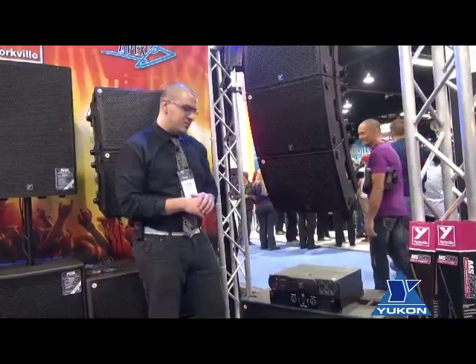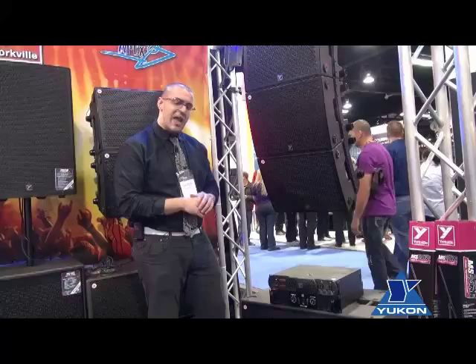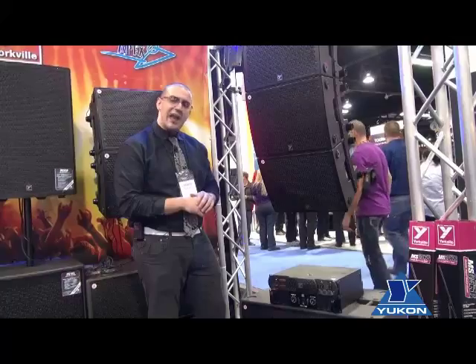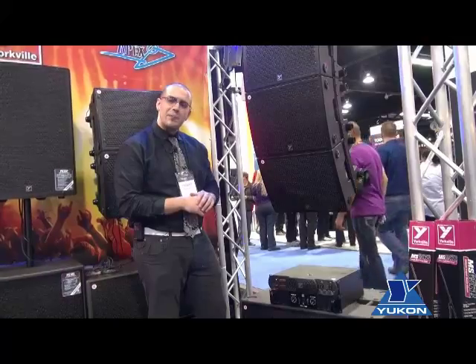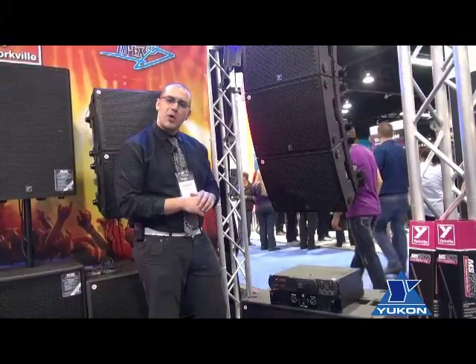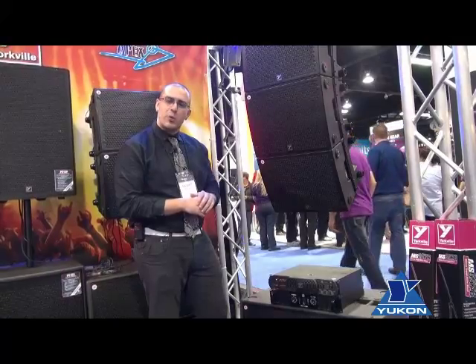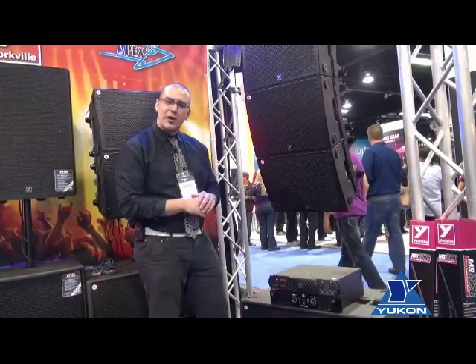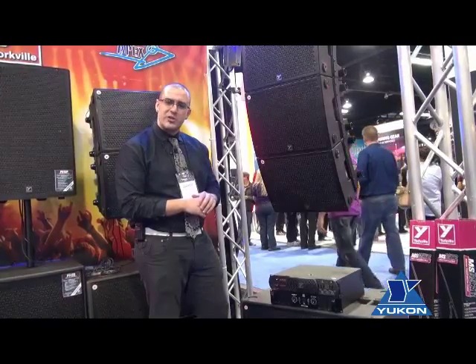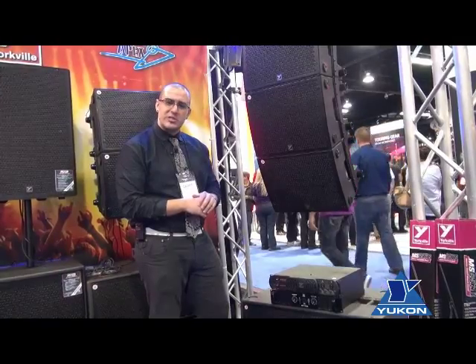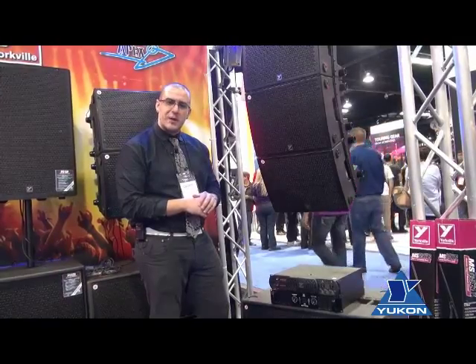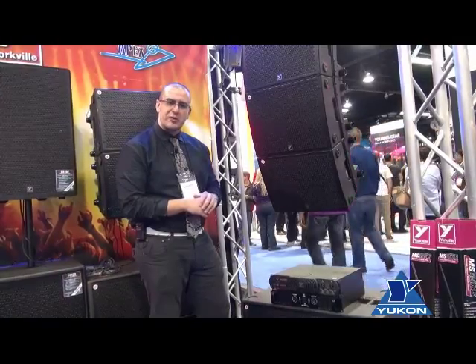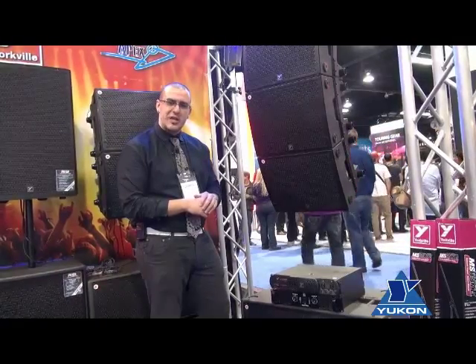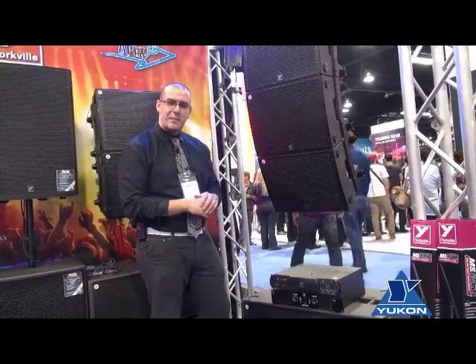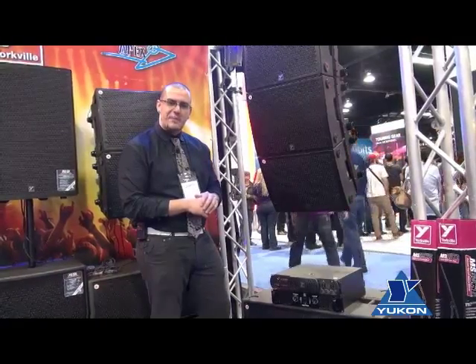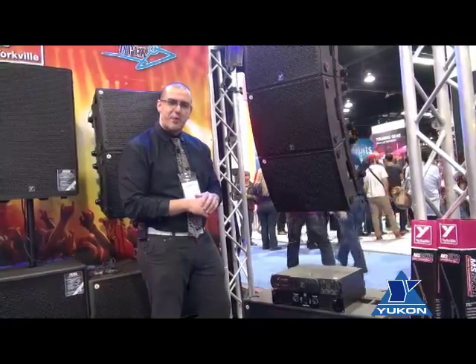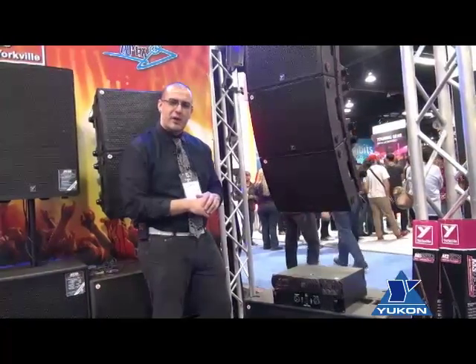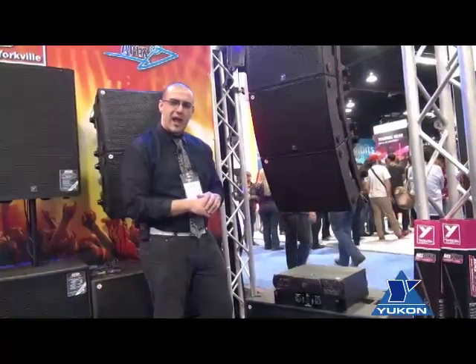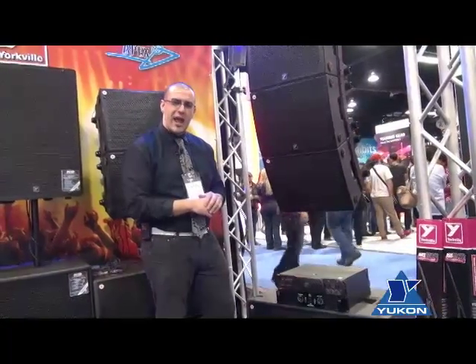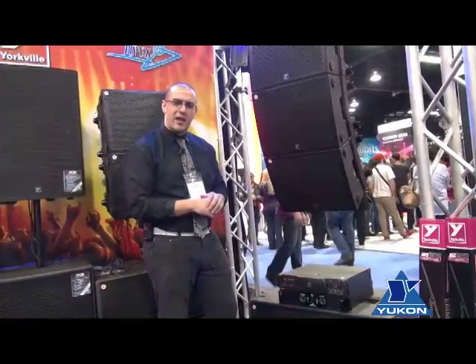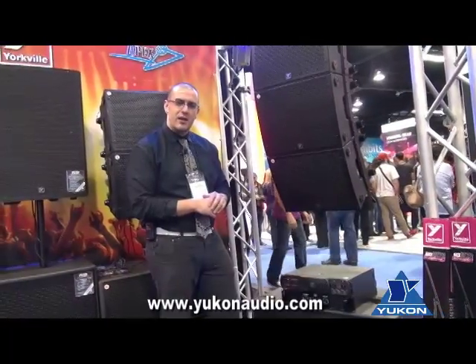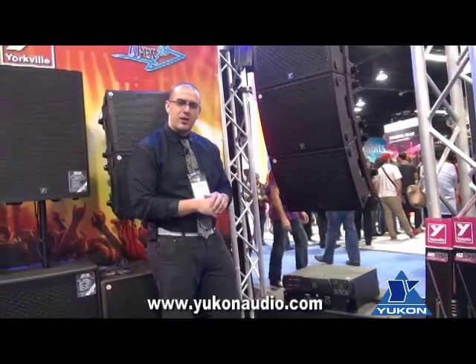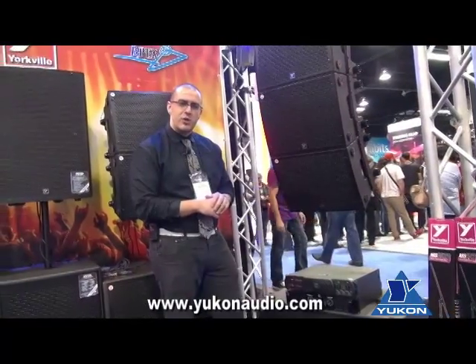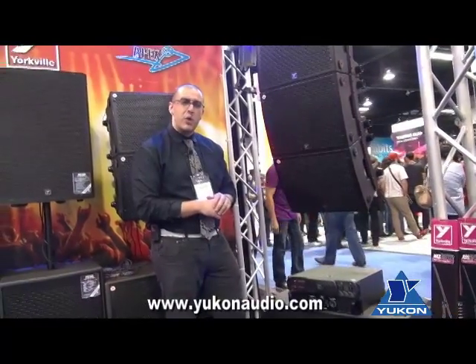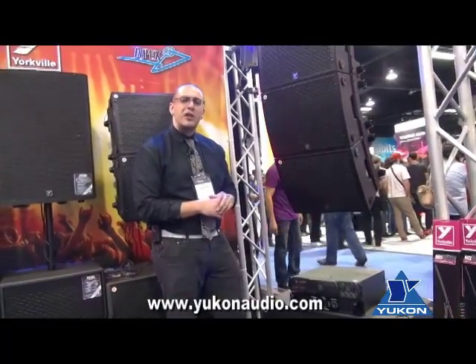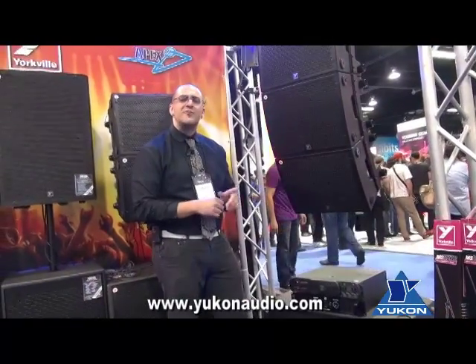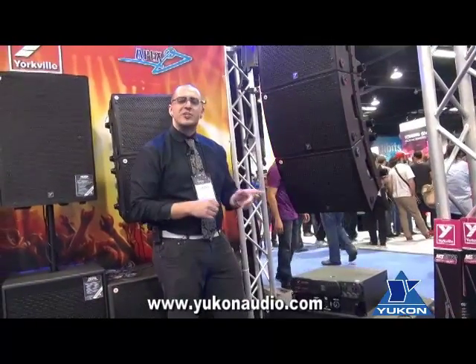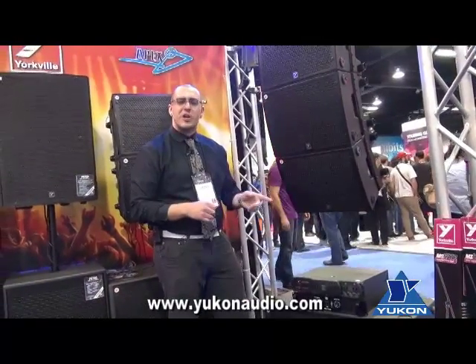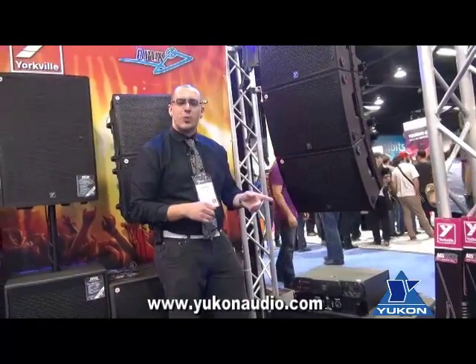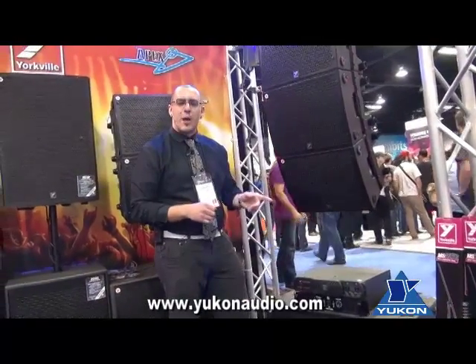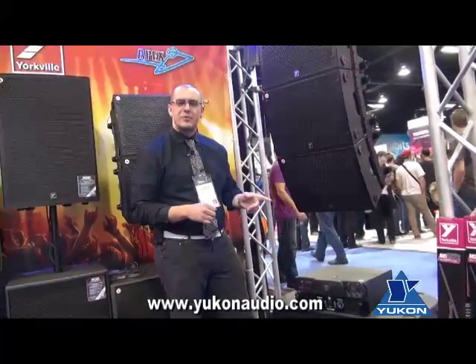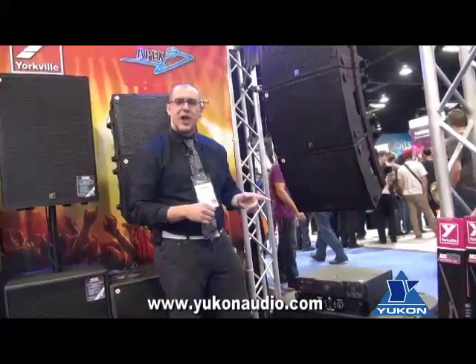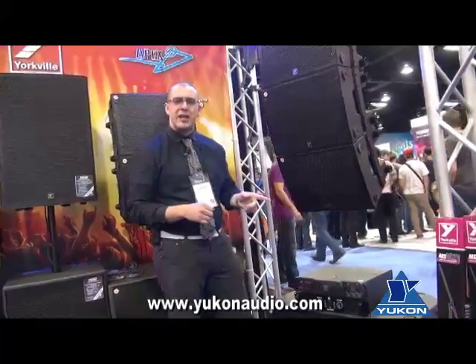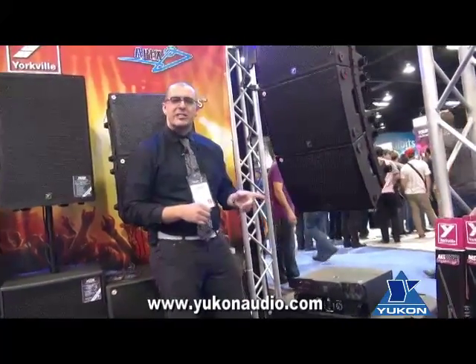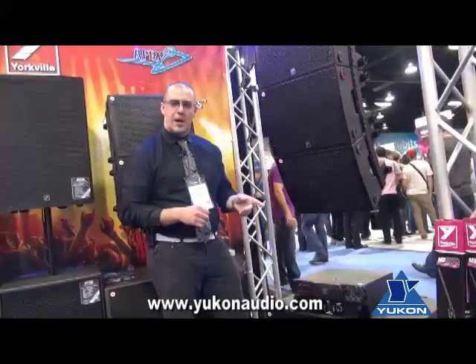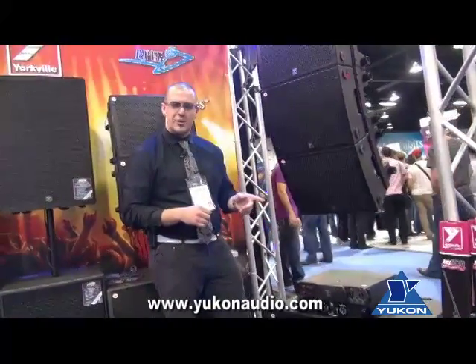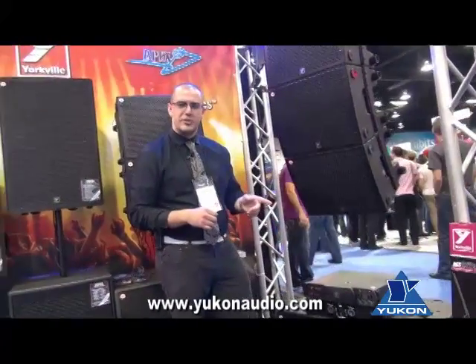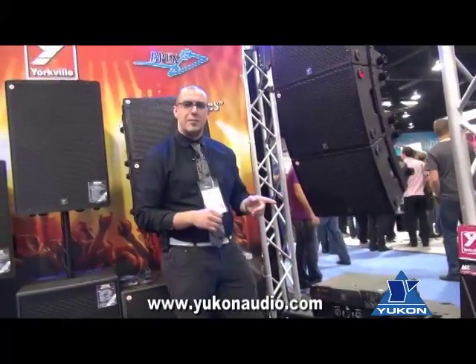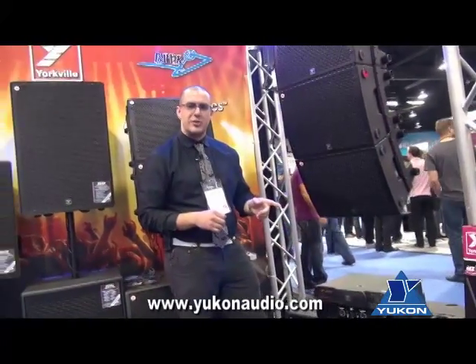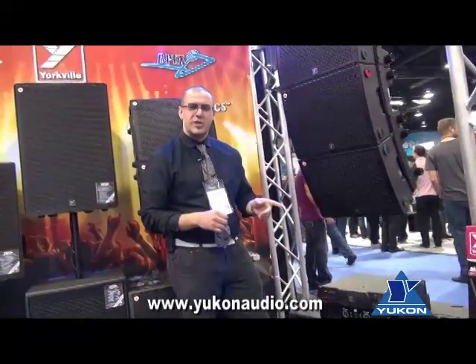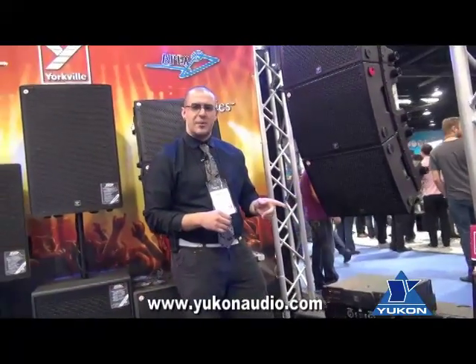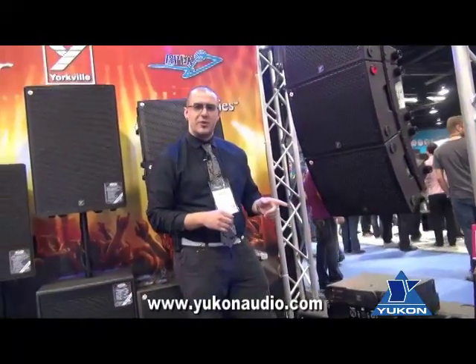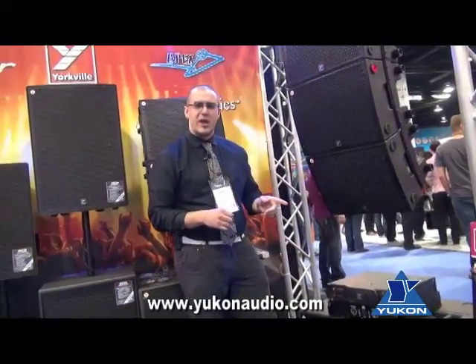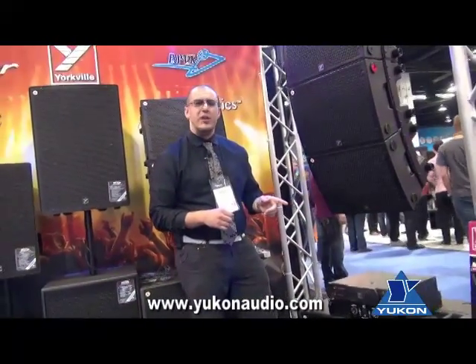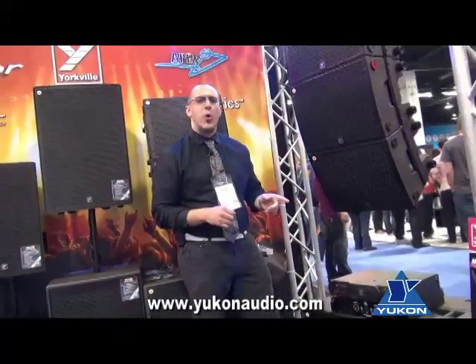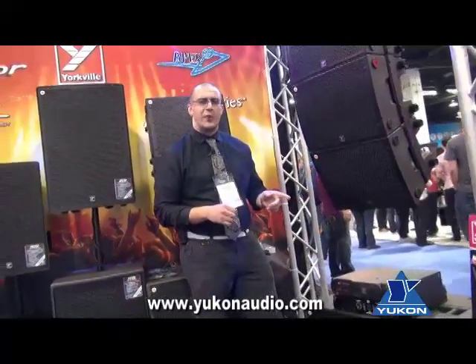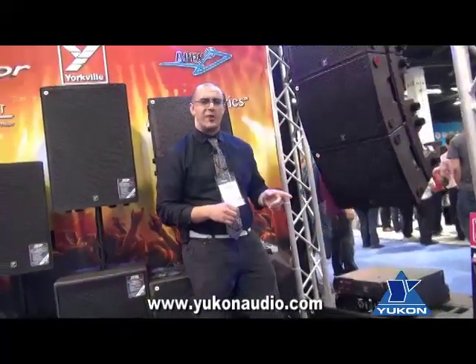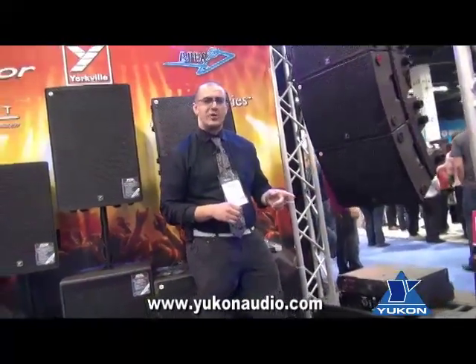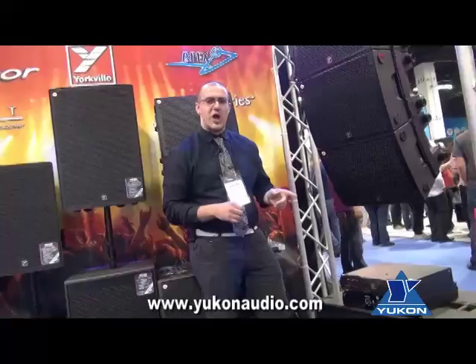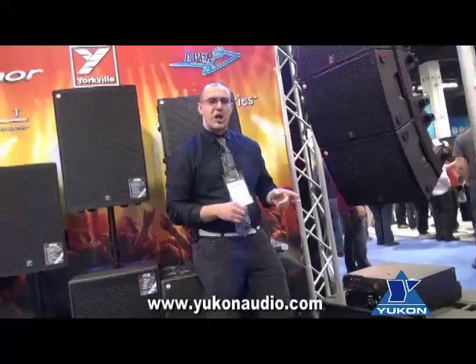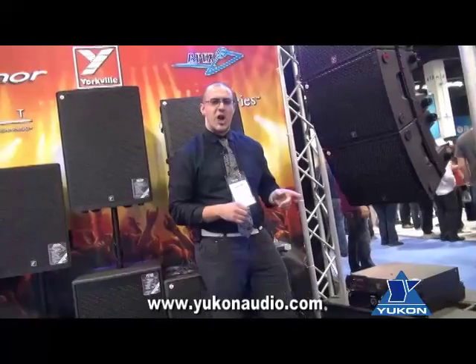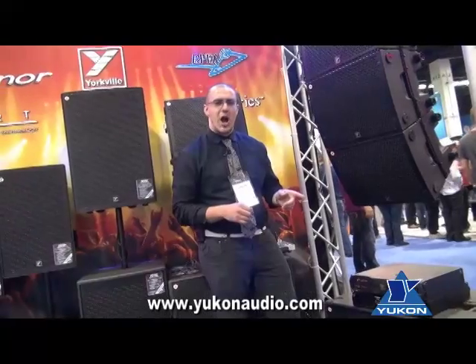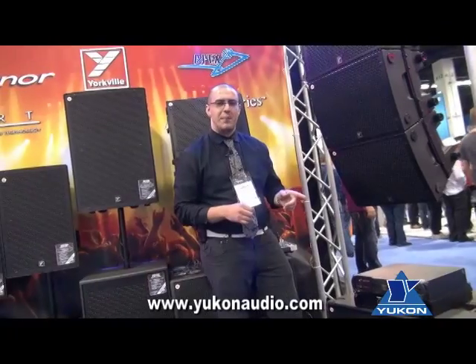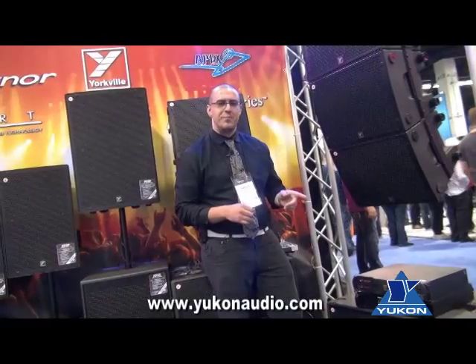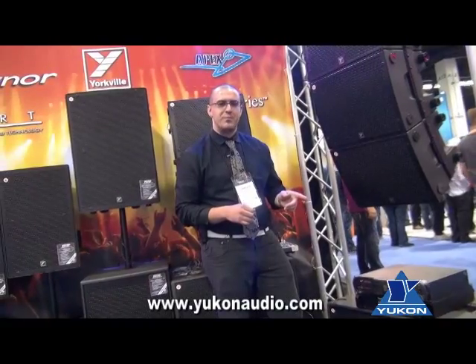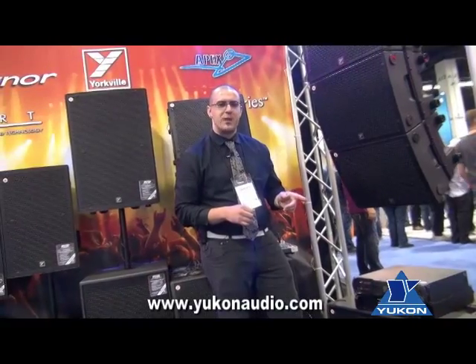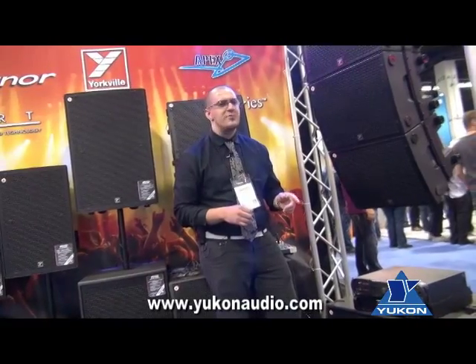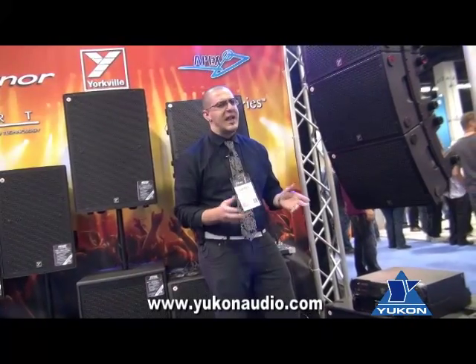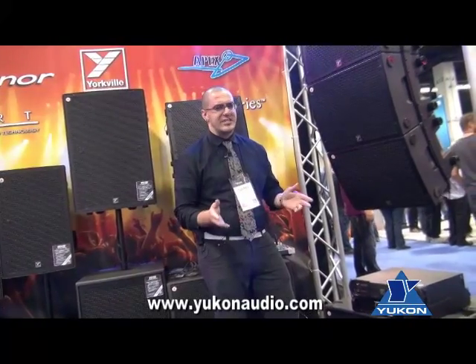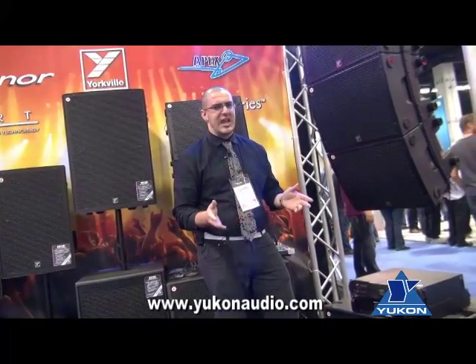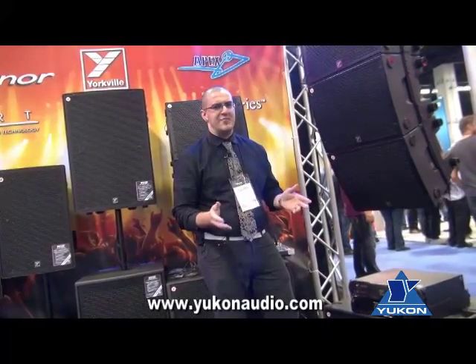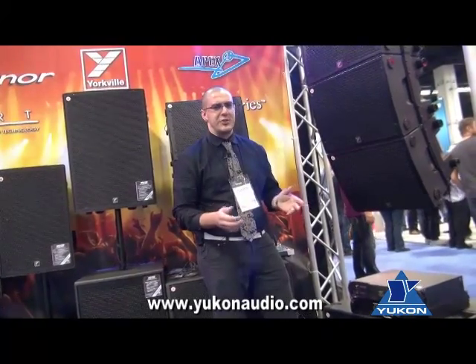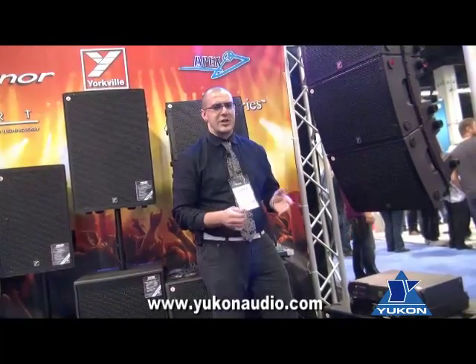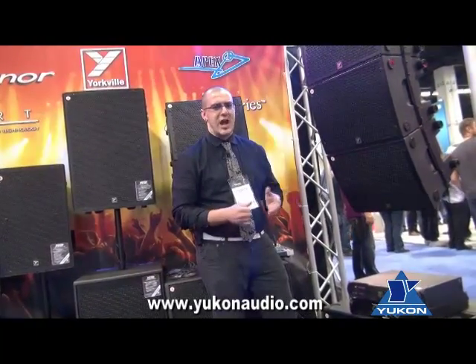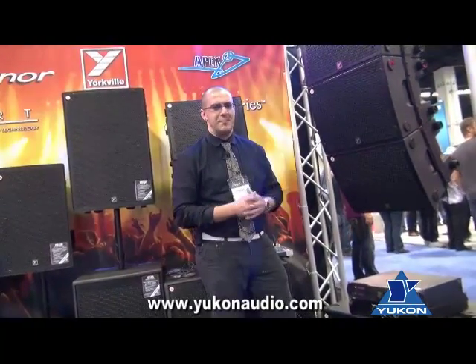For any more questions about the AP4K, you can visit our website at www.yorkville.com. Thanks again for your time.